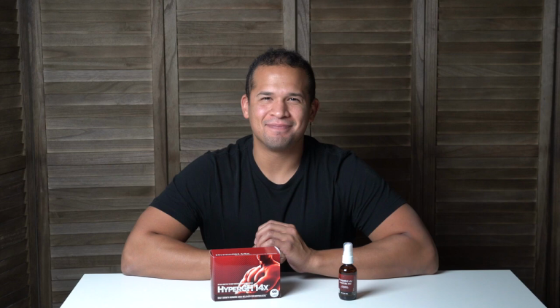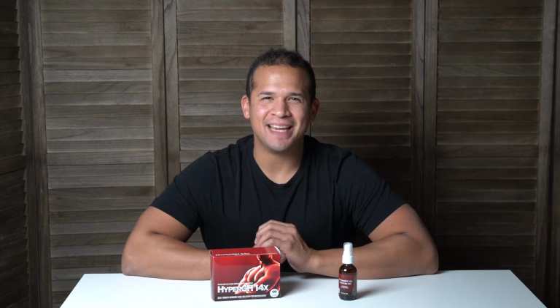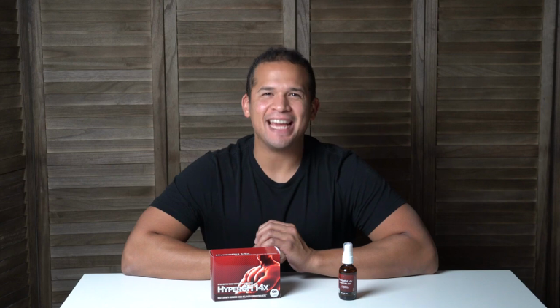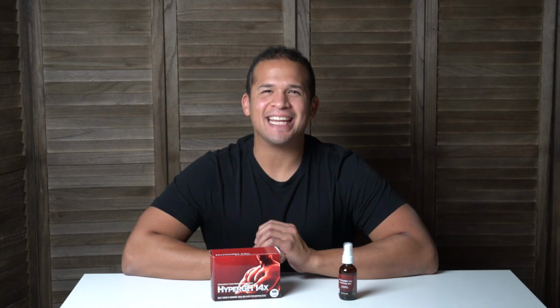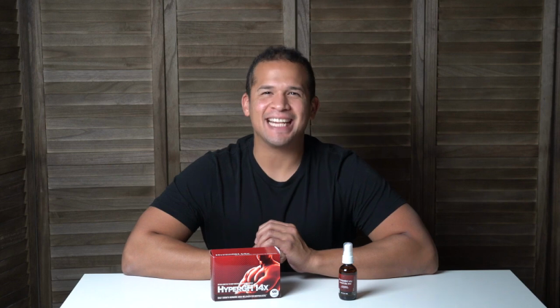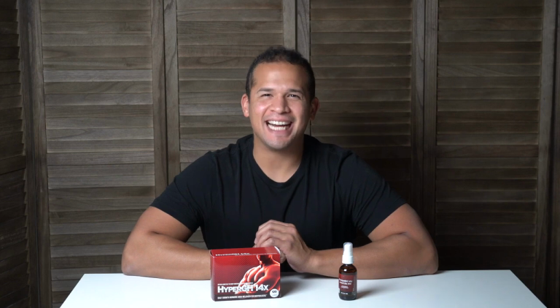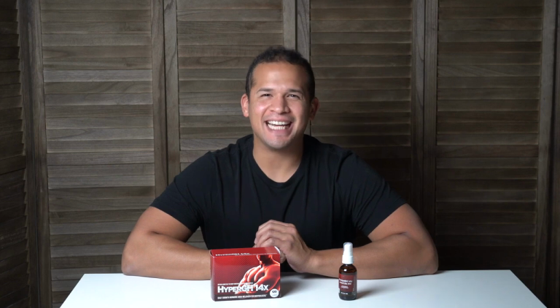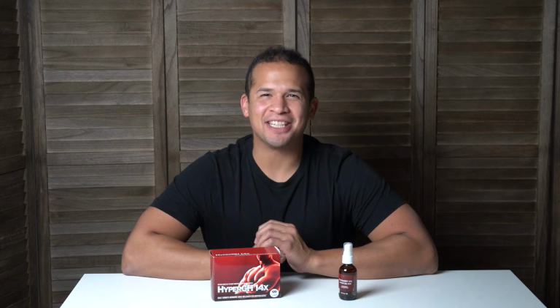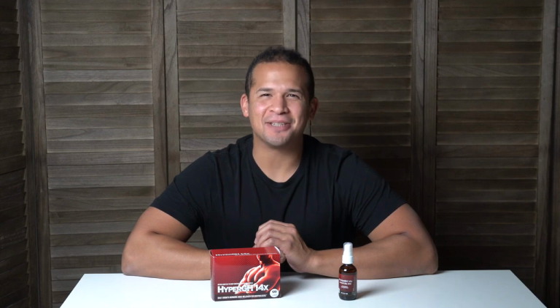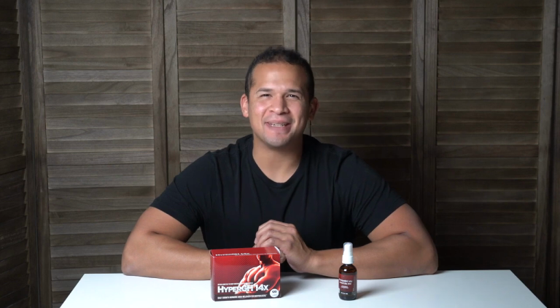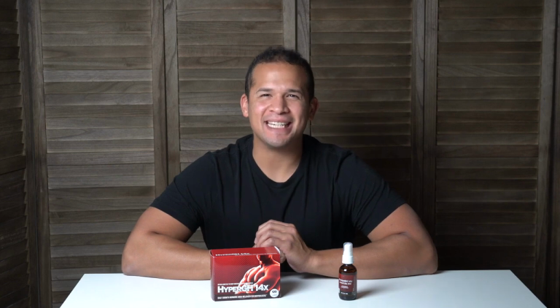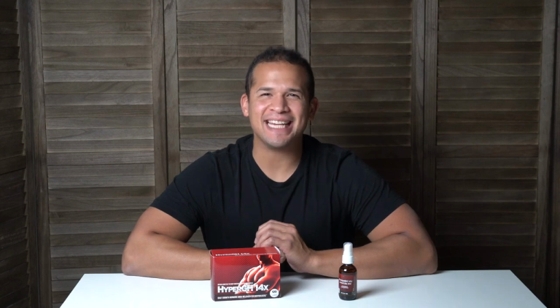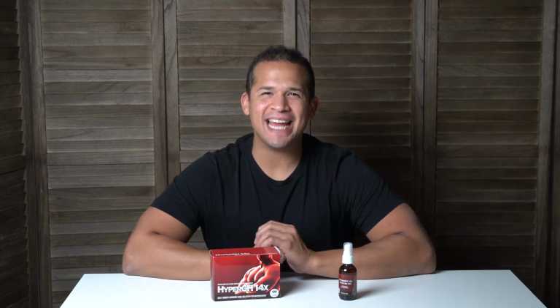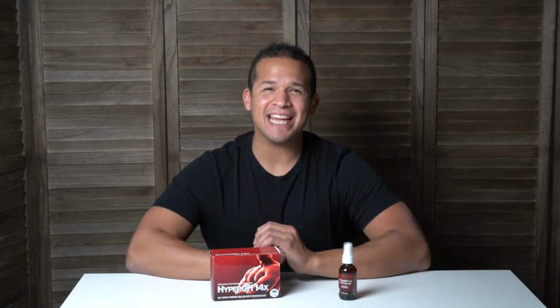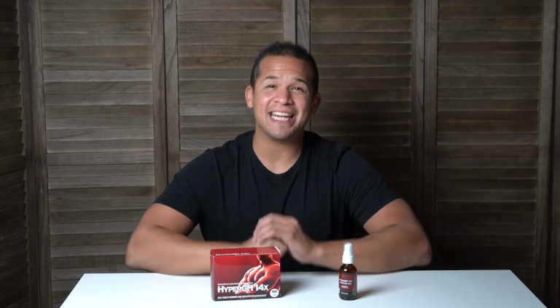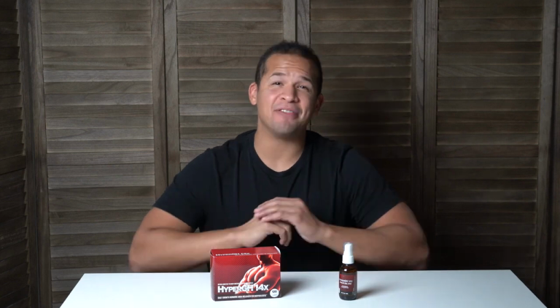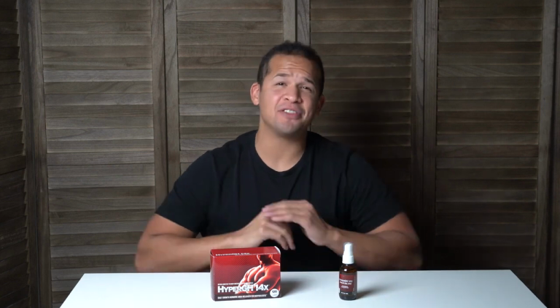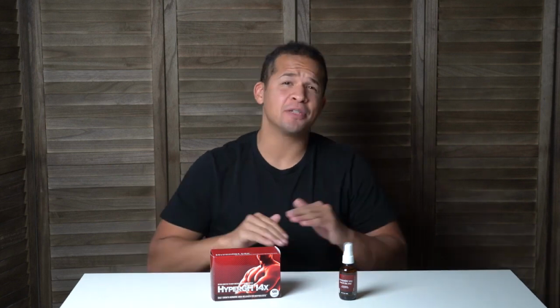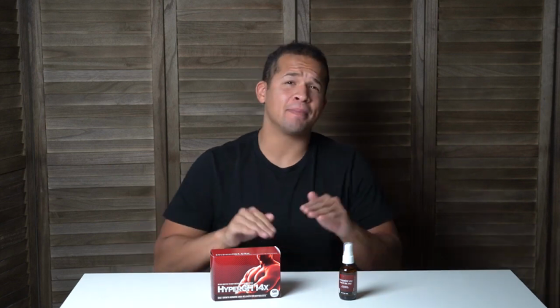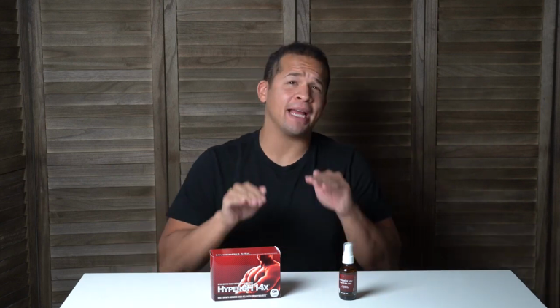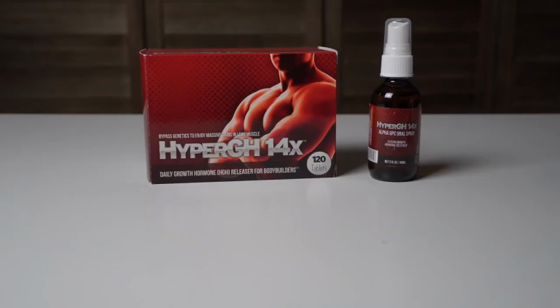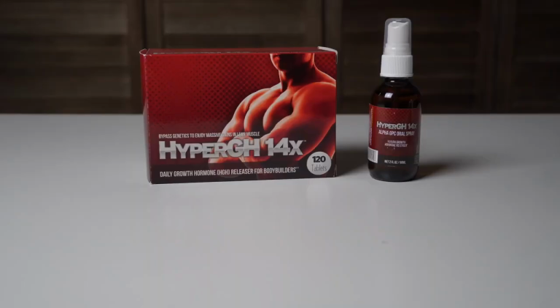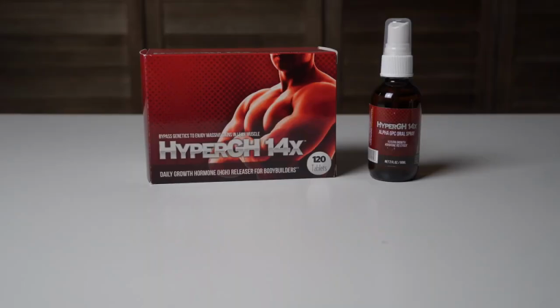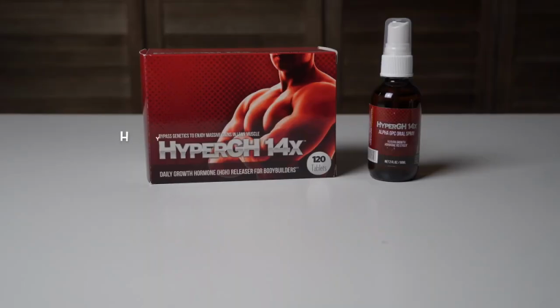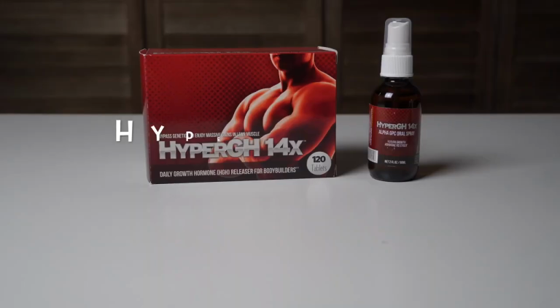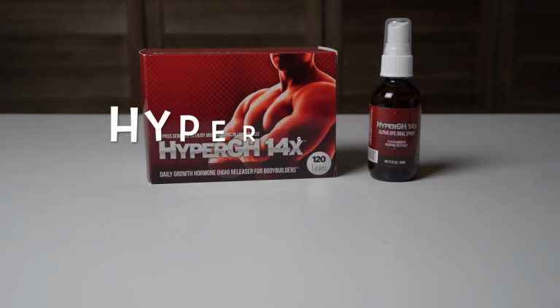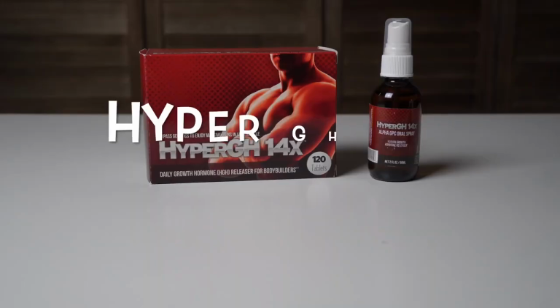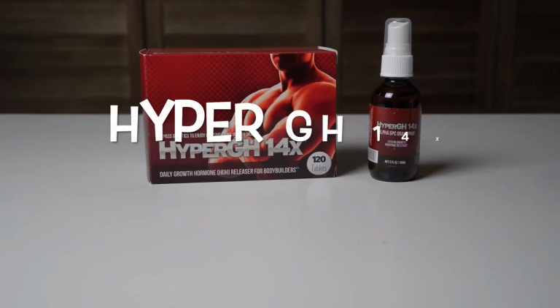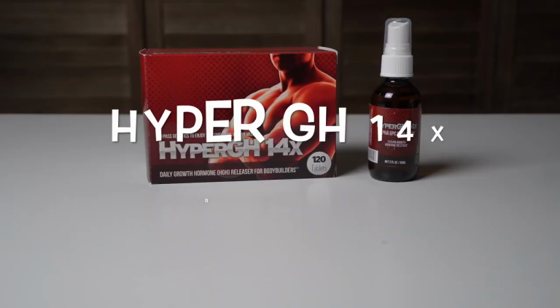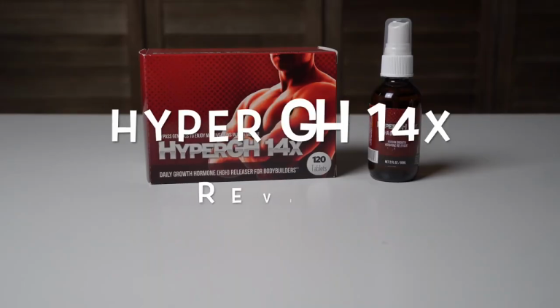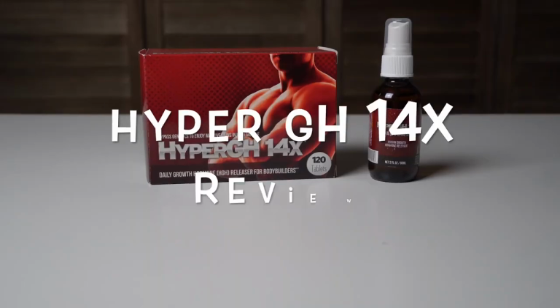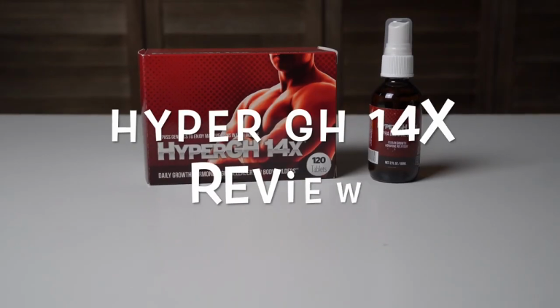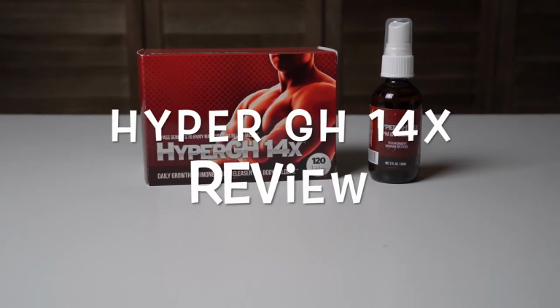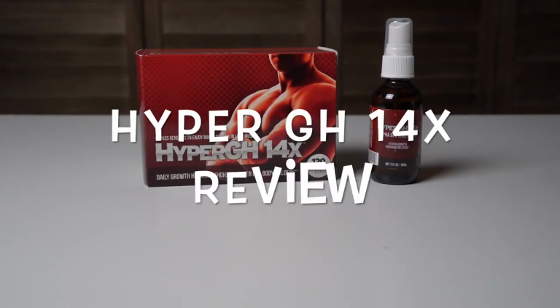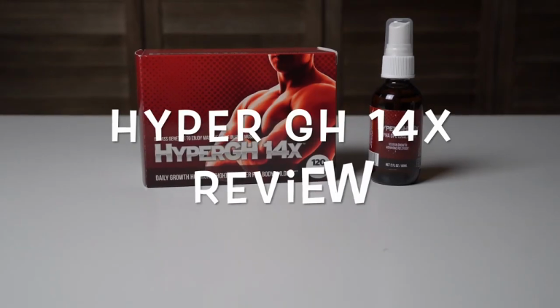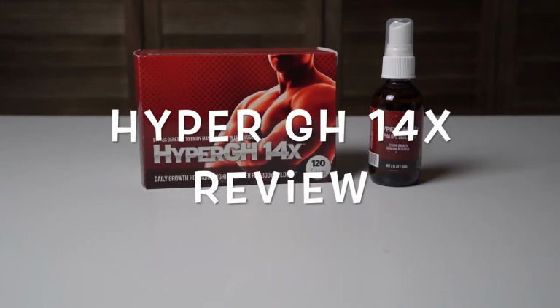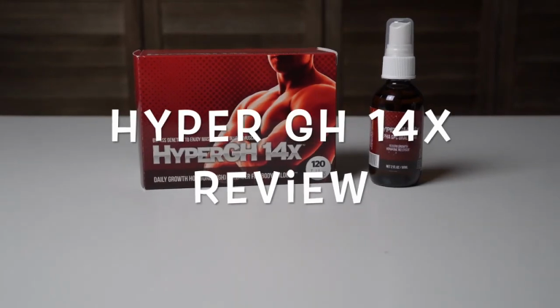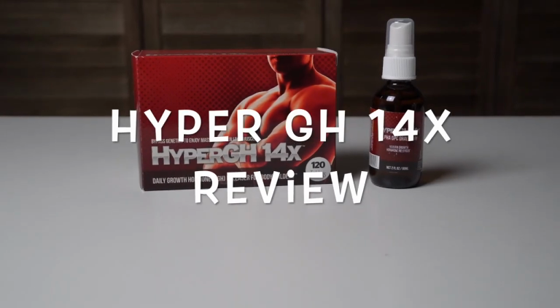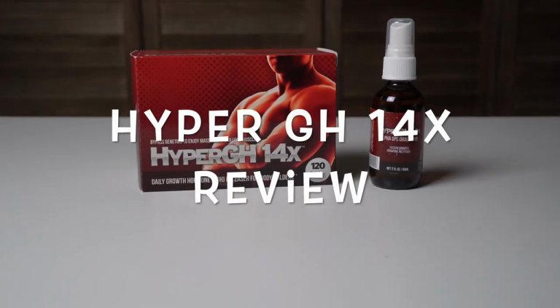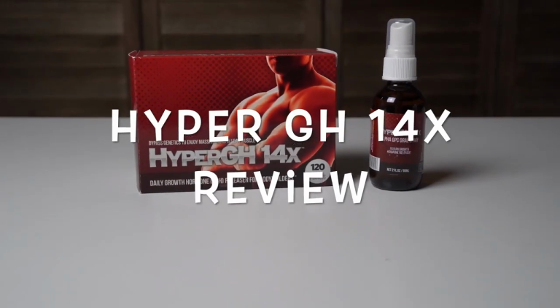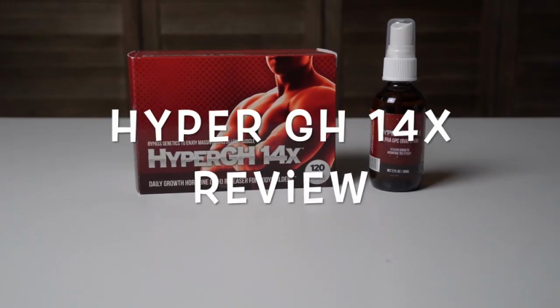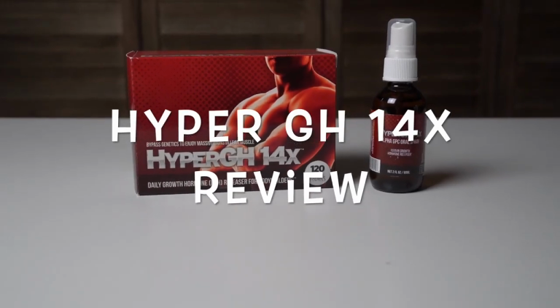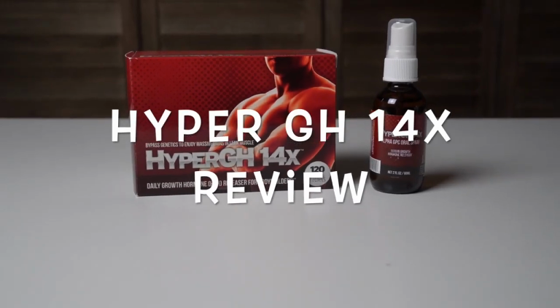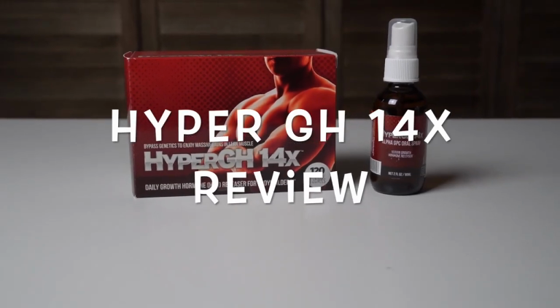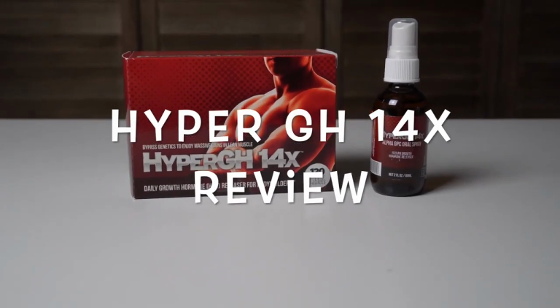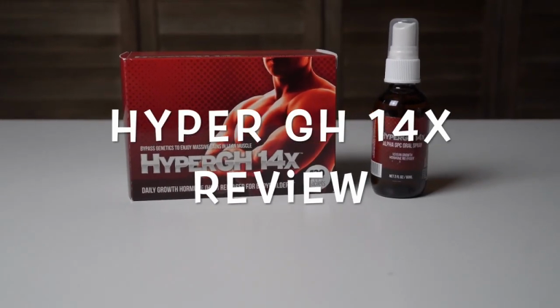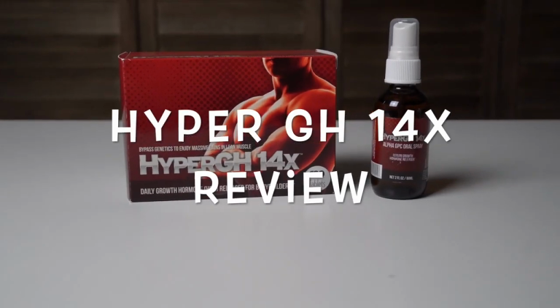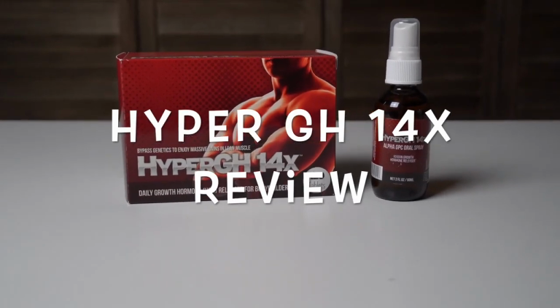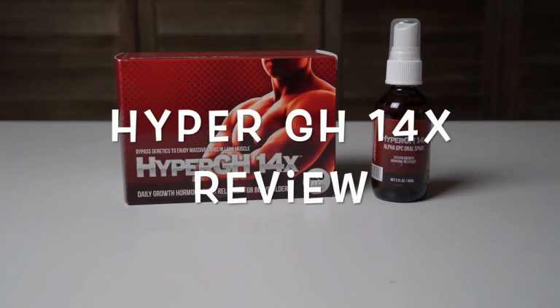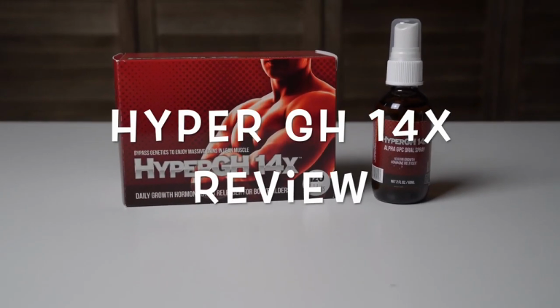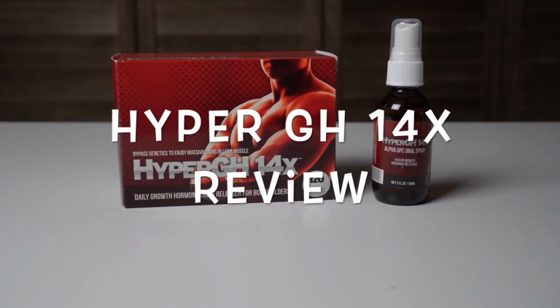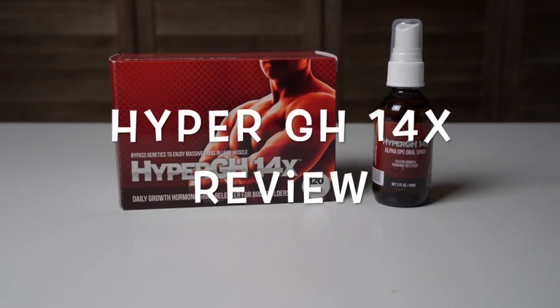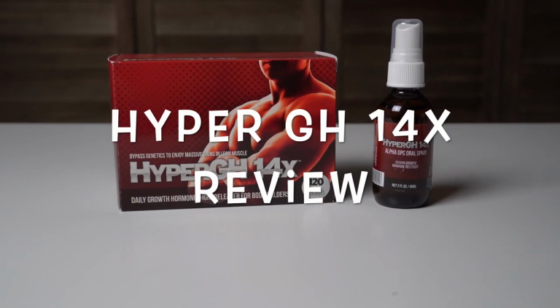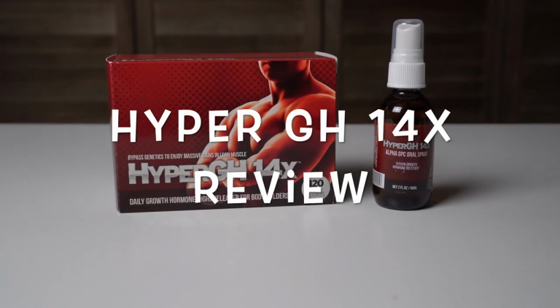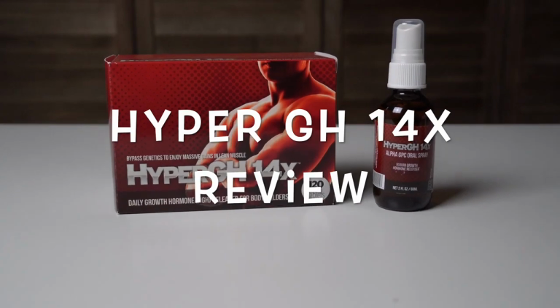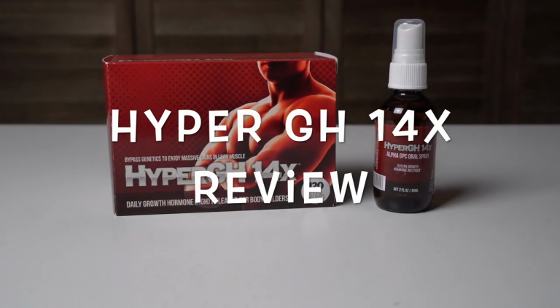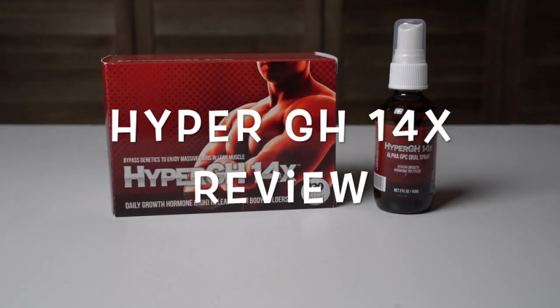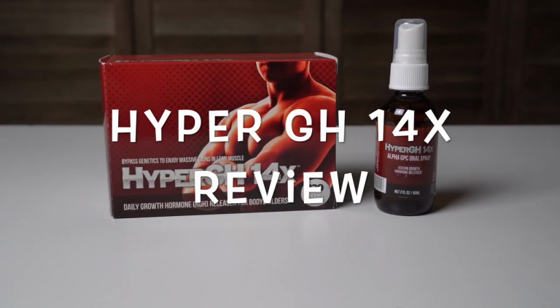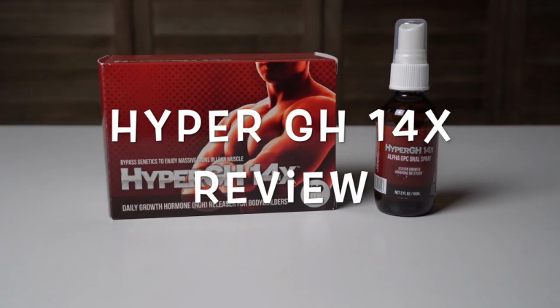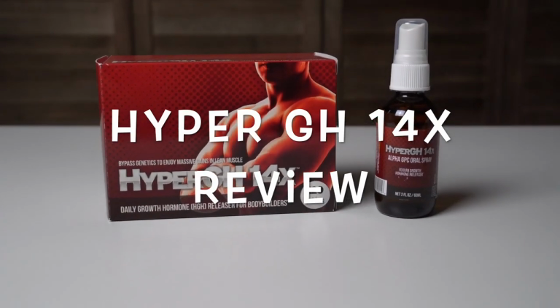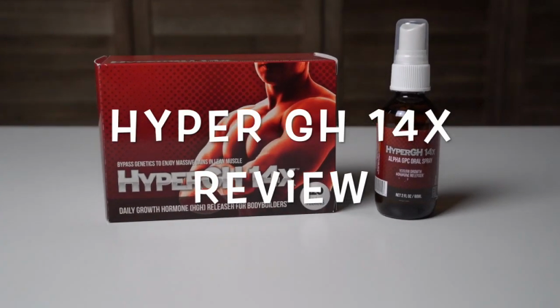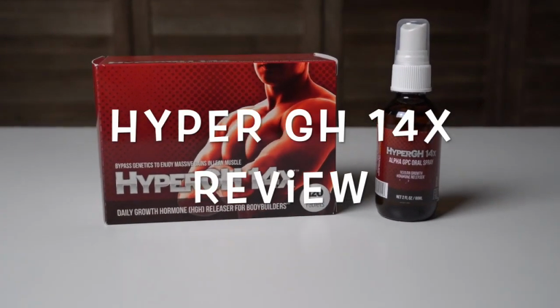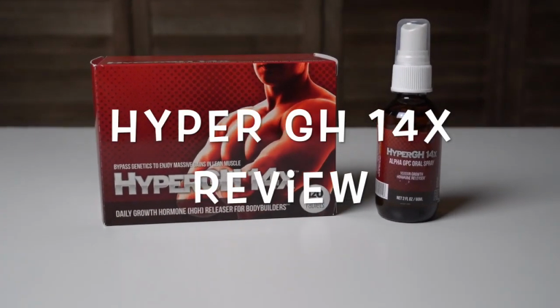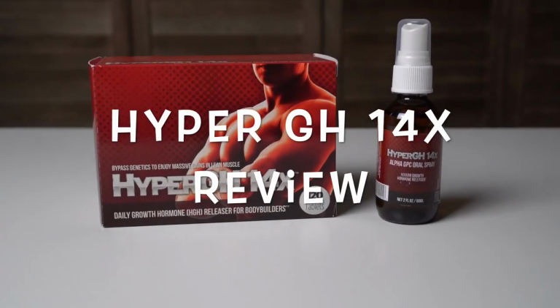Hey guys, it's me Dan and this is my Hyper GH 14x review. Alright guys, let's dive right into this one.